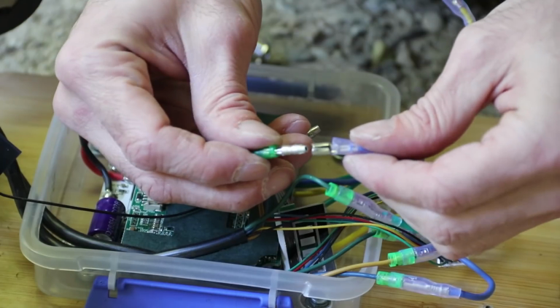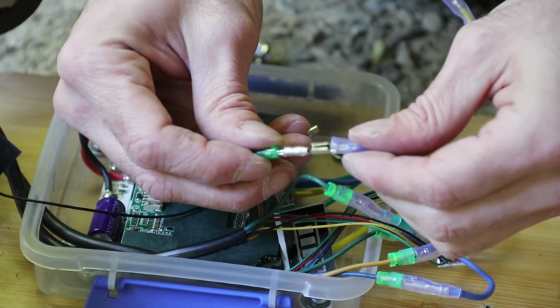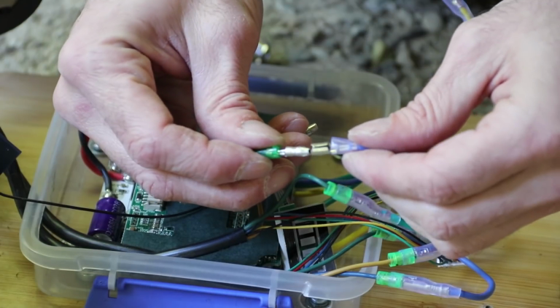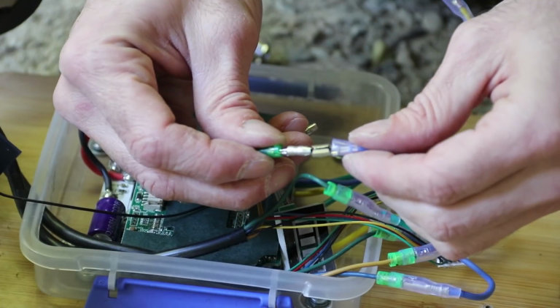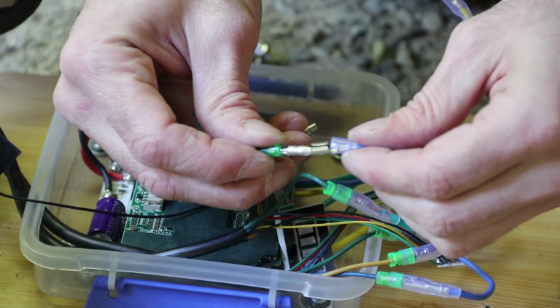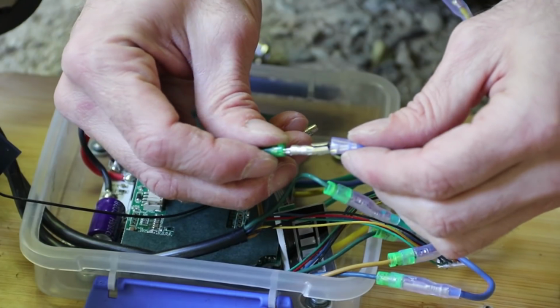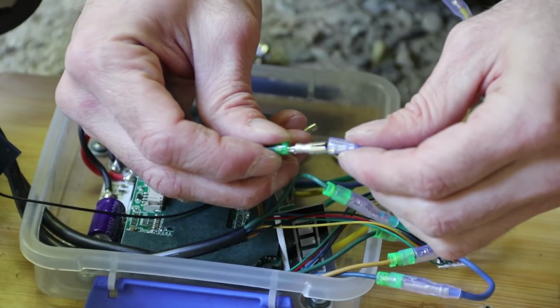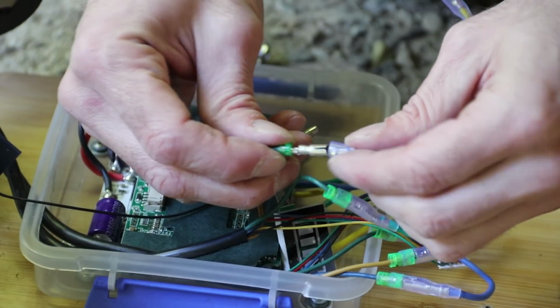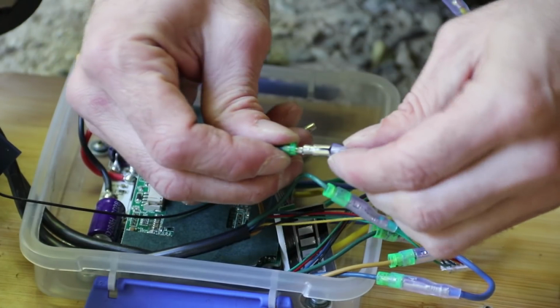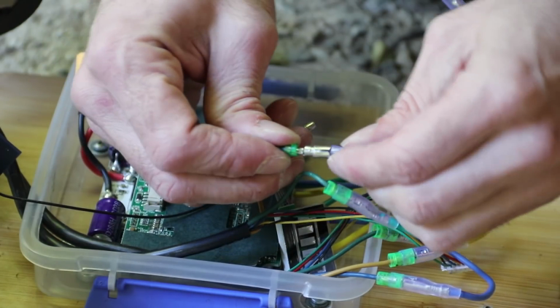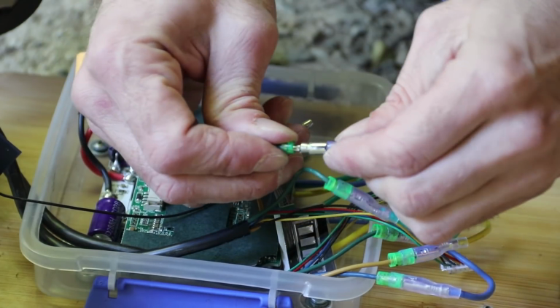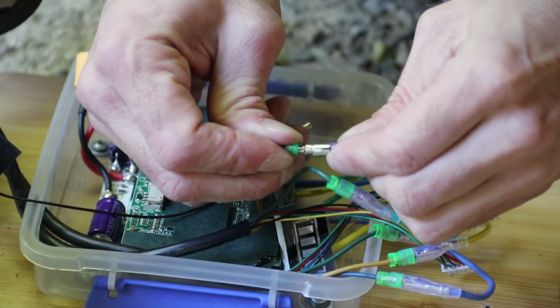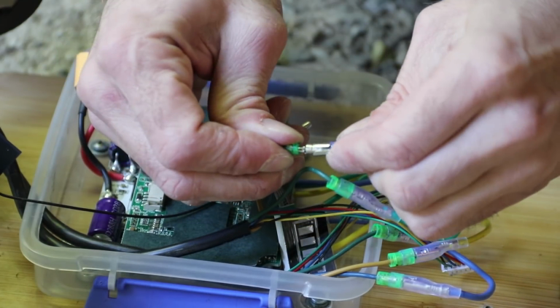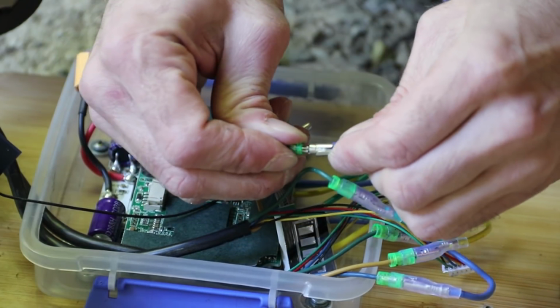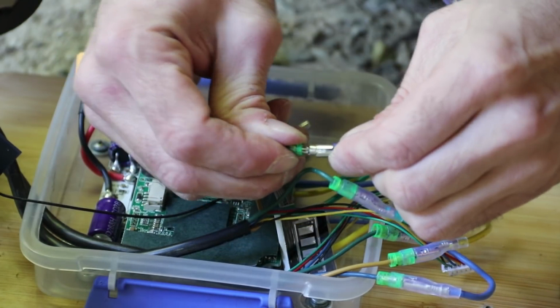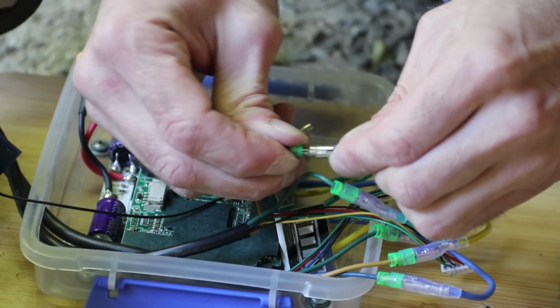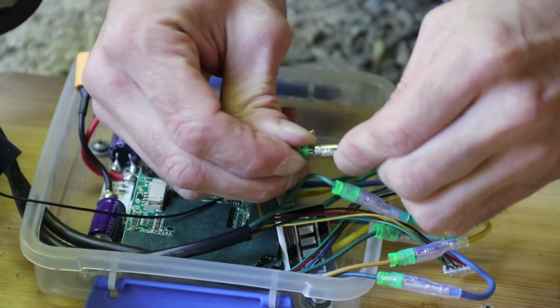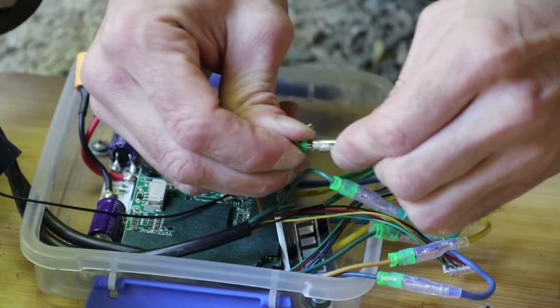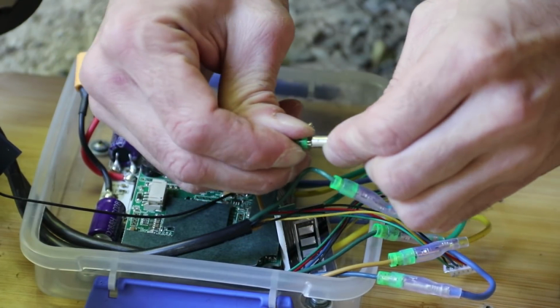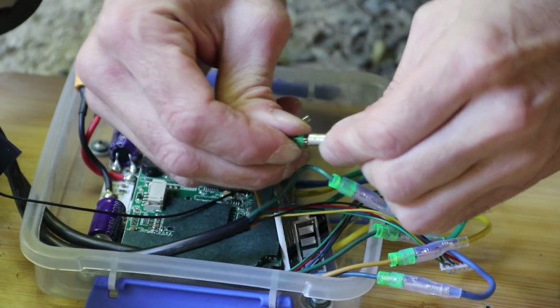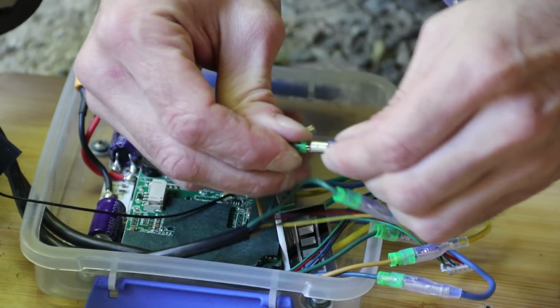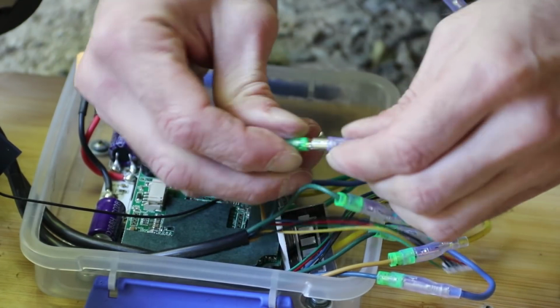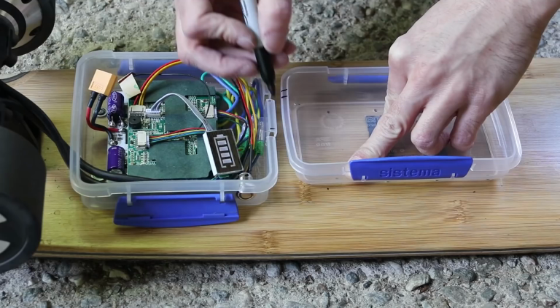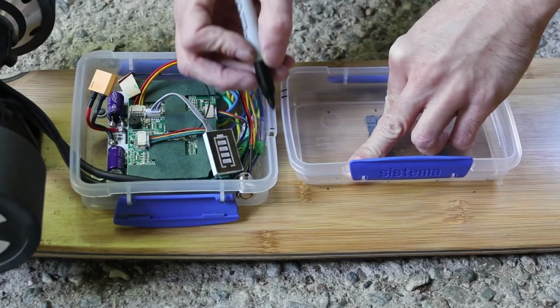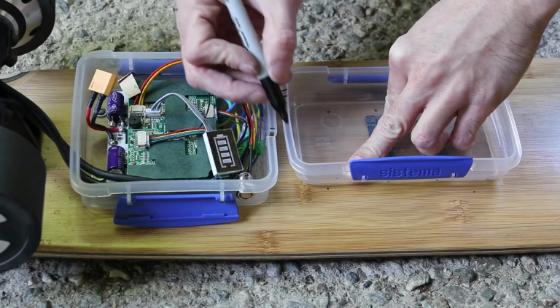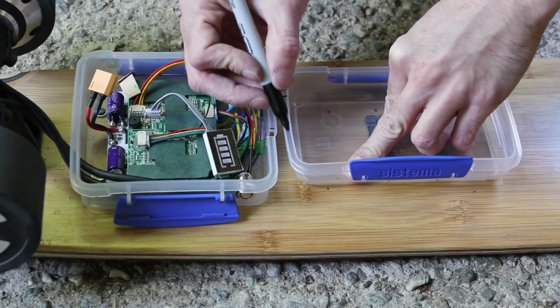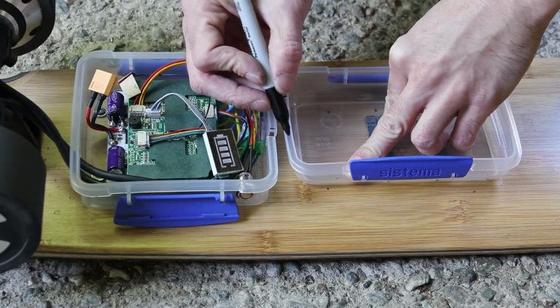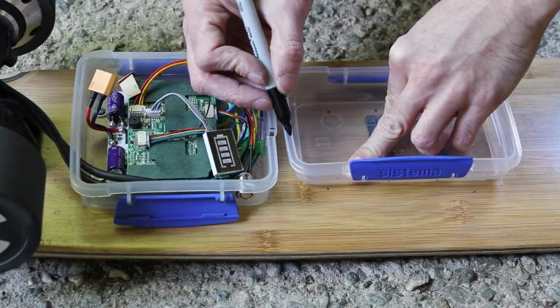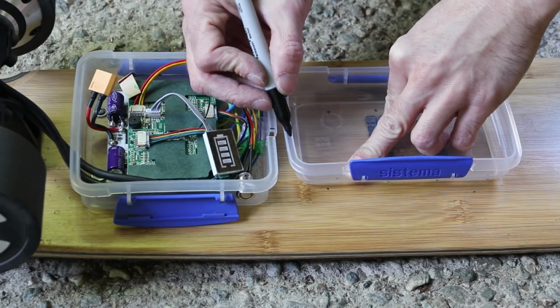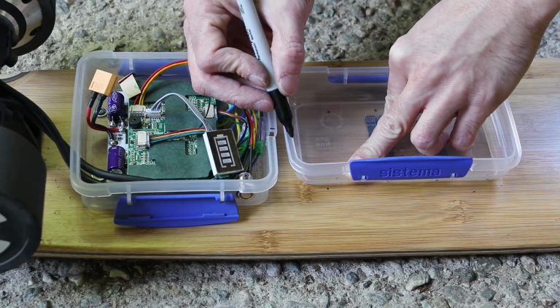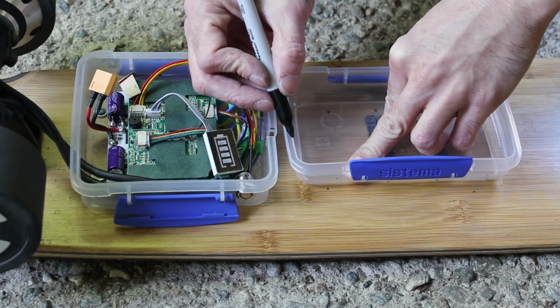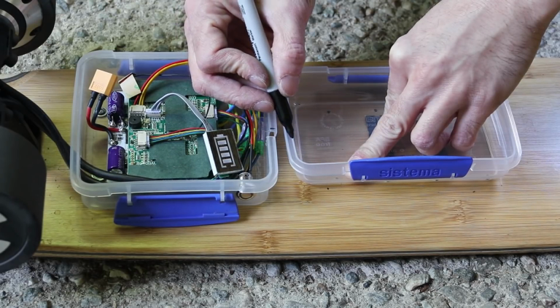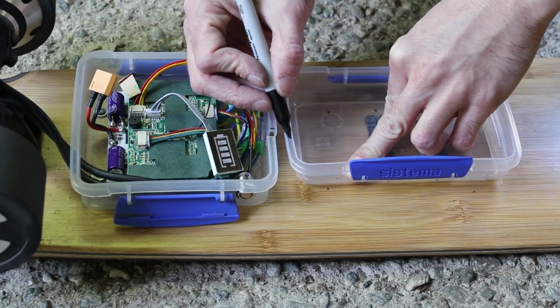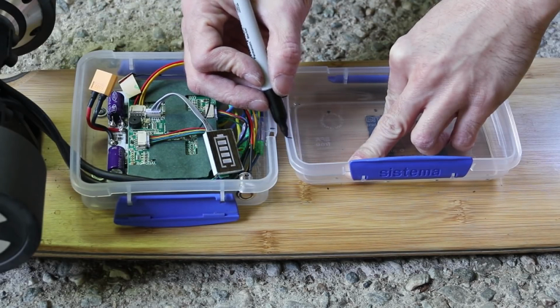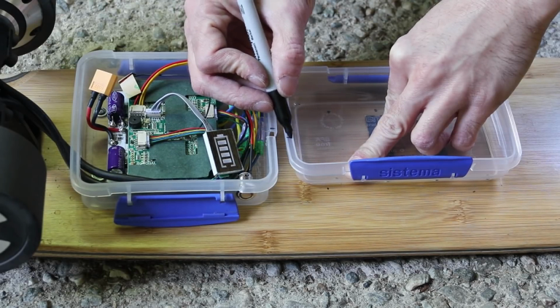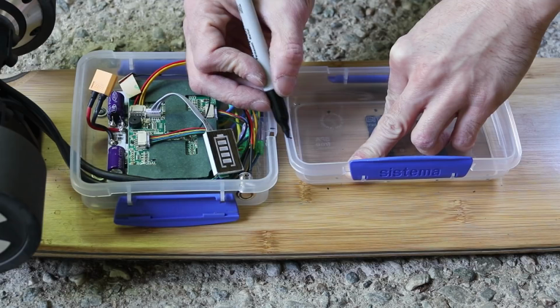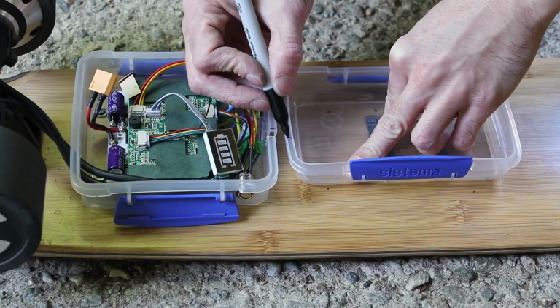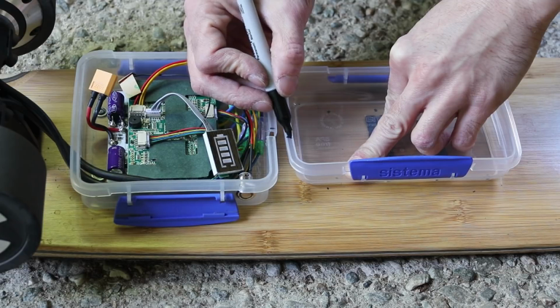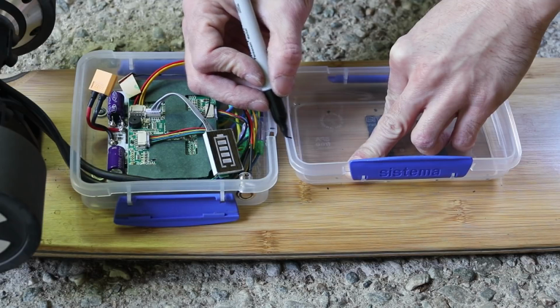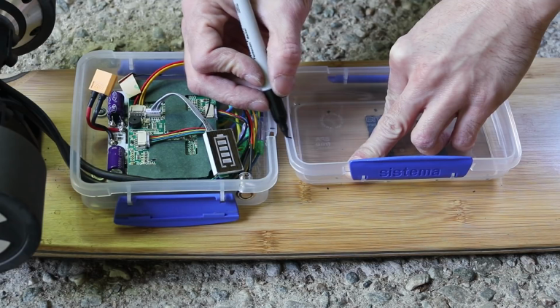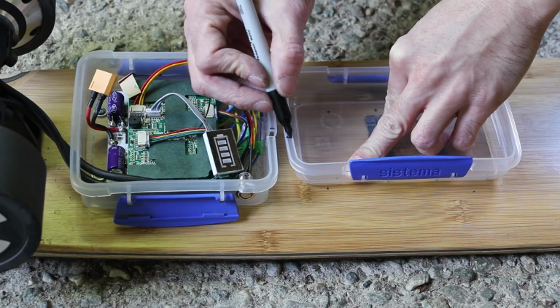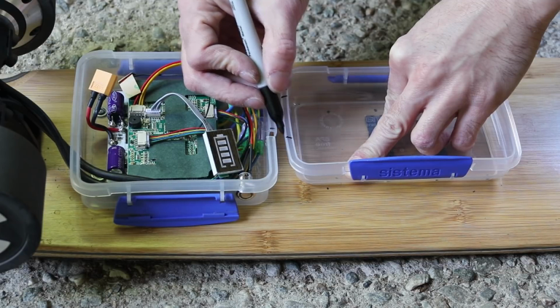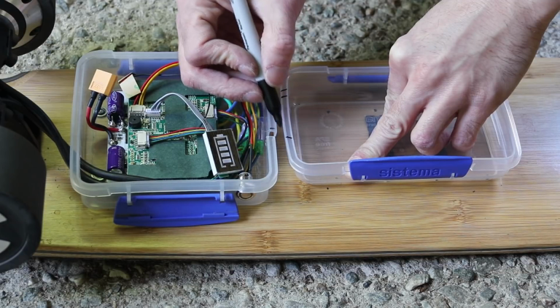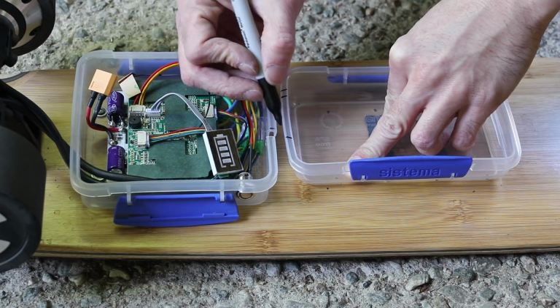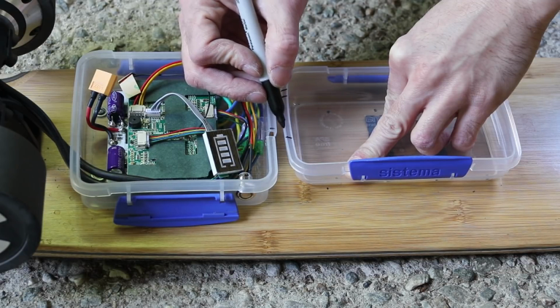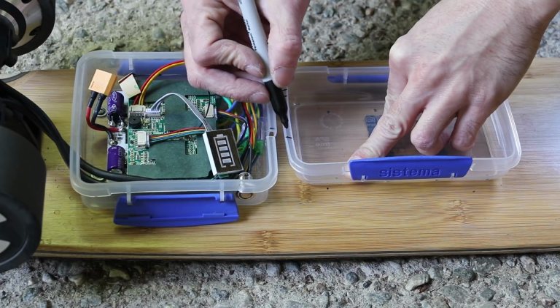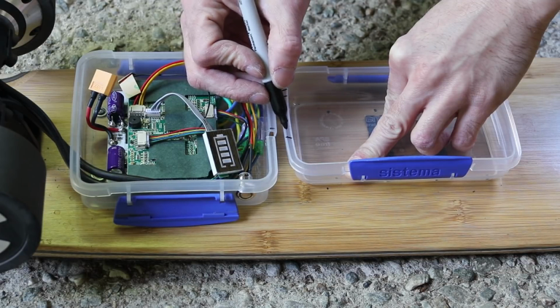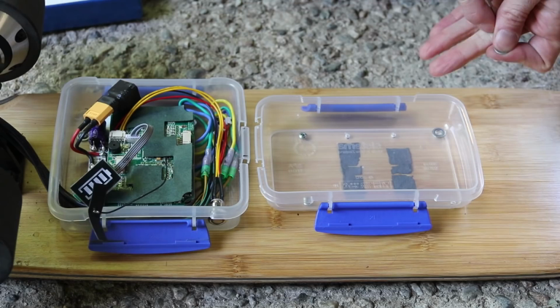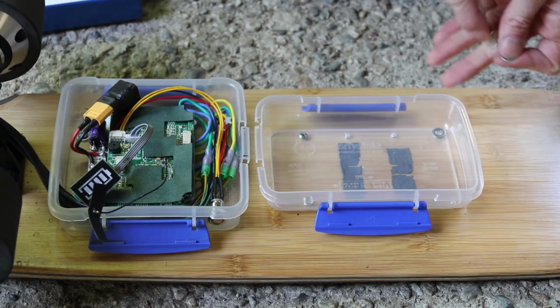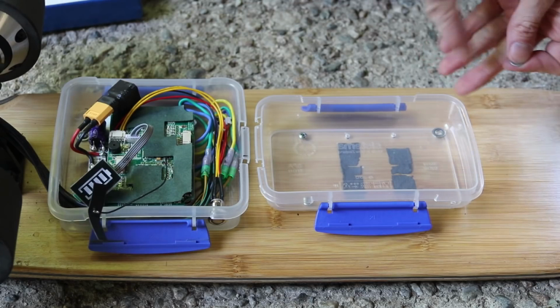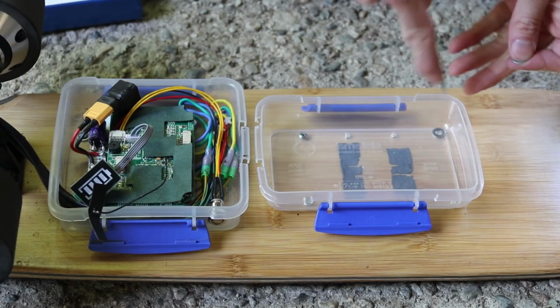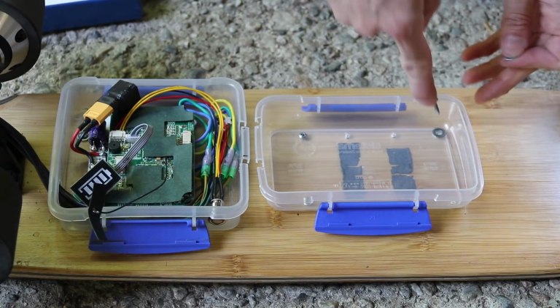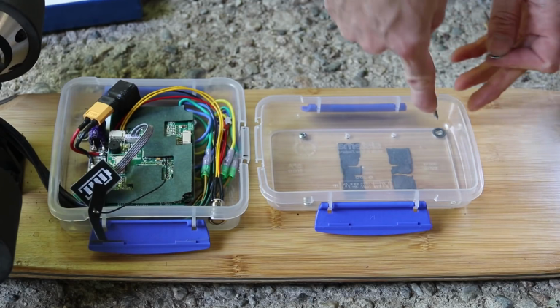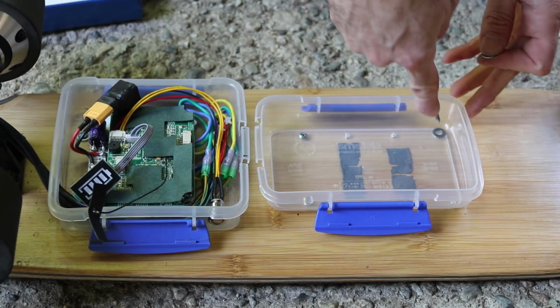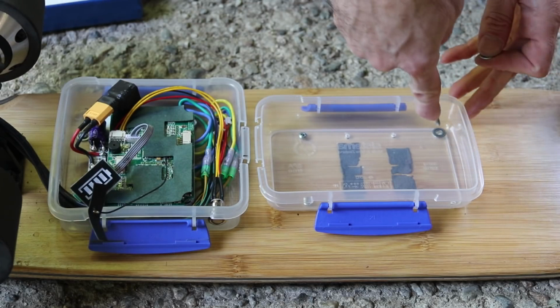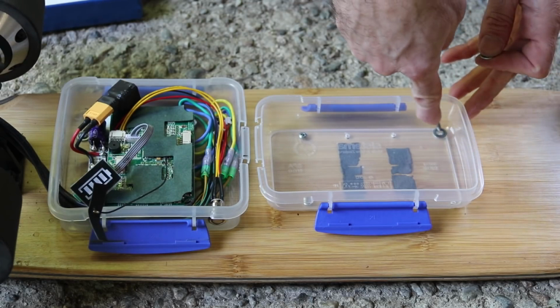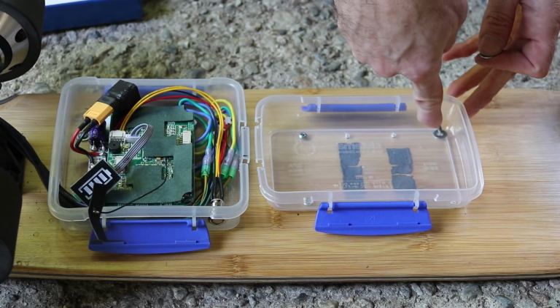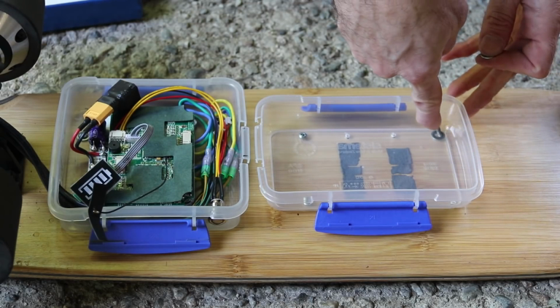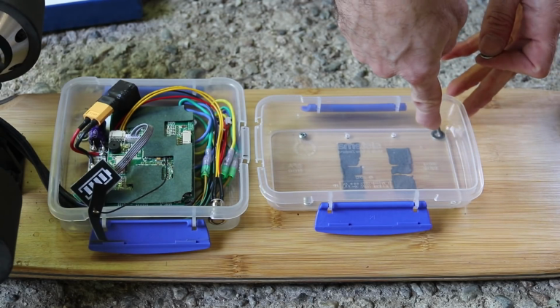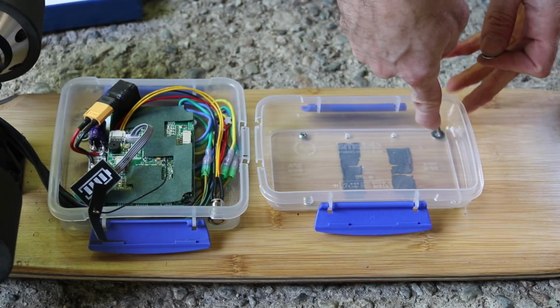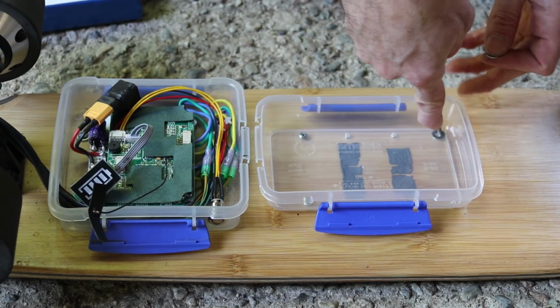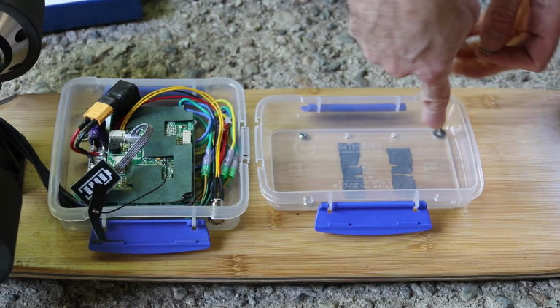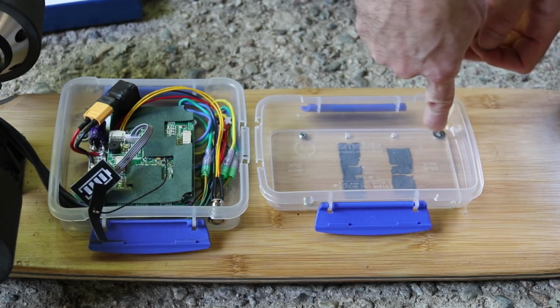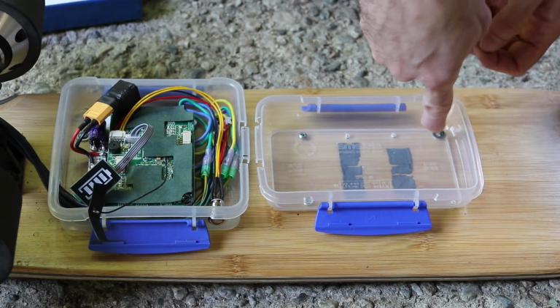I'm in the process of making another video that goes over all the details of installing the batteries and ESC. I'll try to get it done this week.